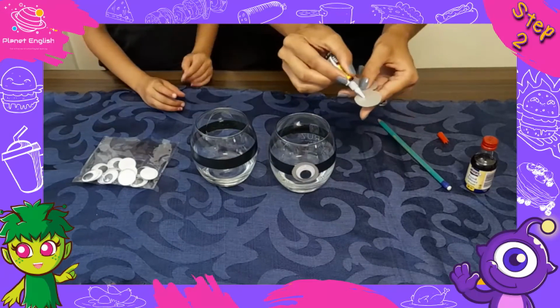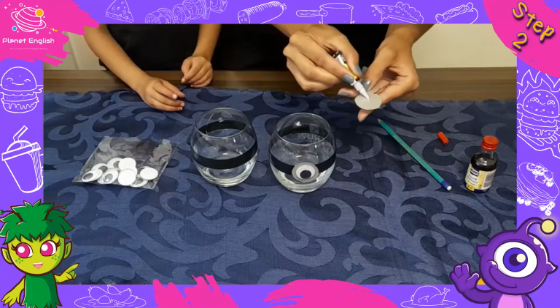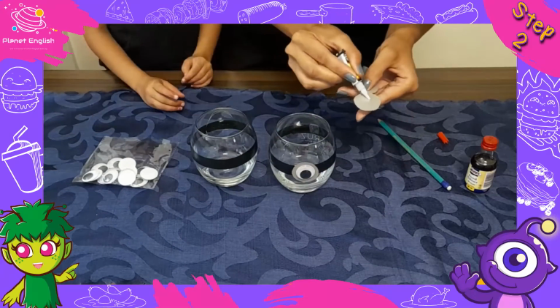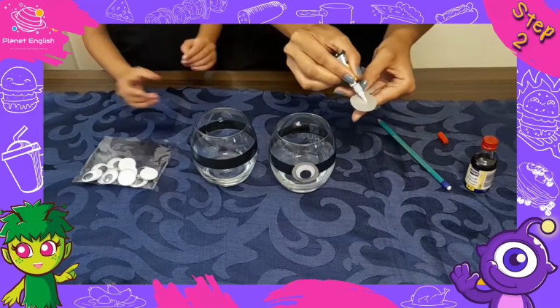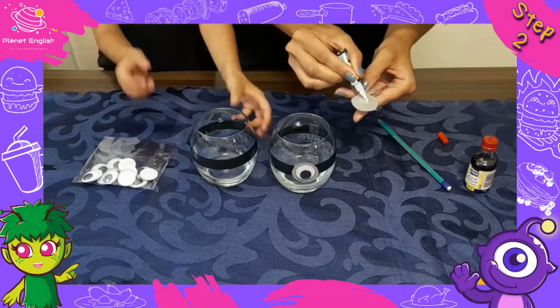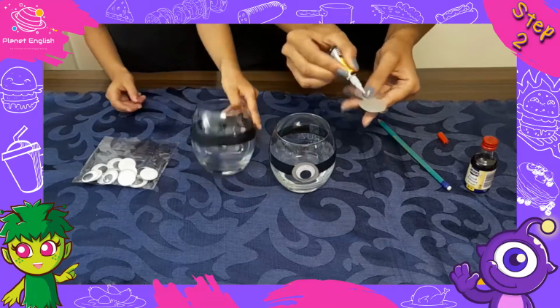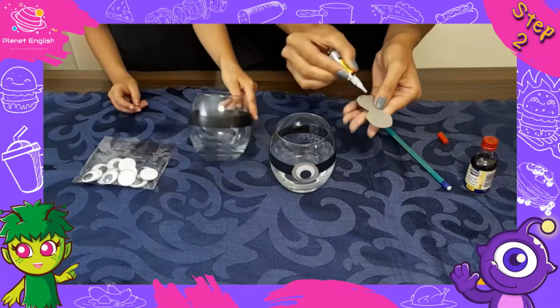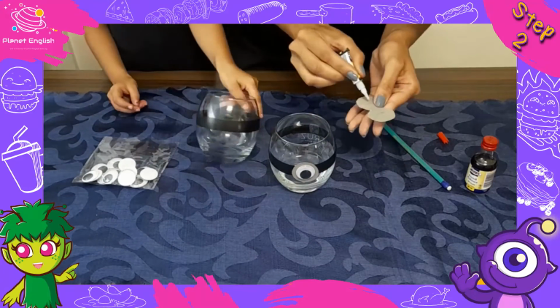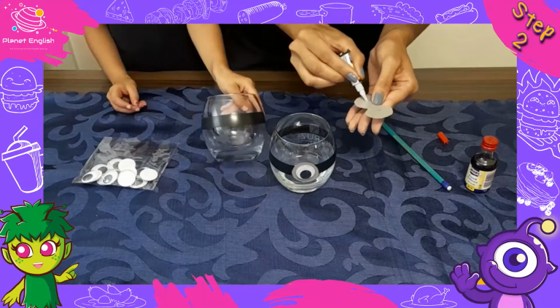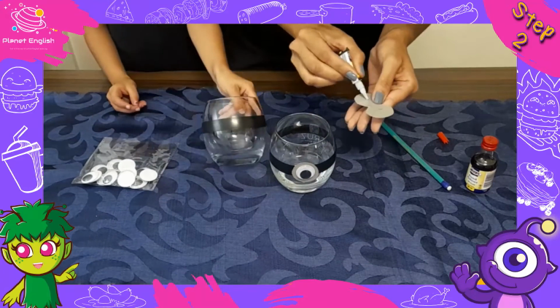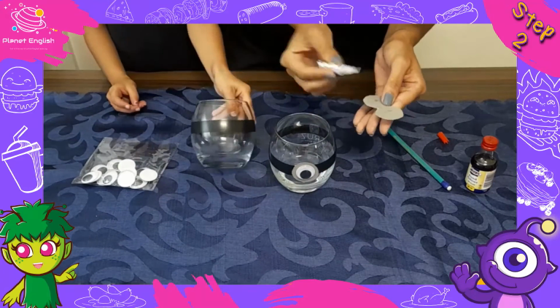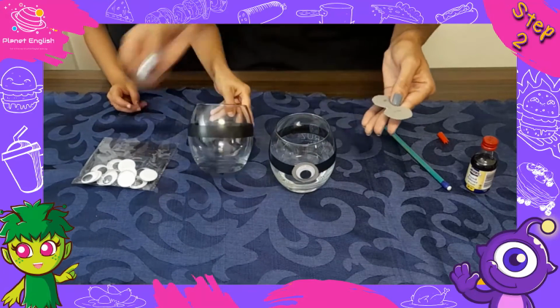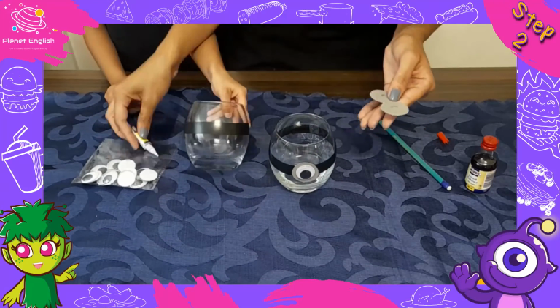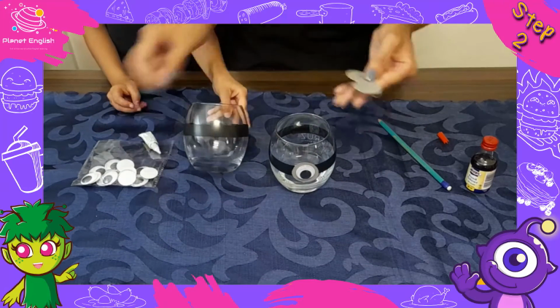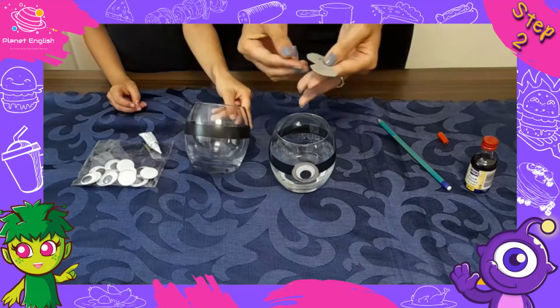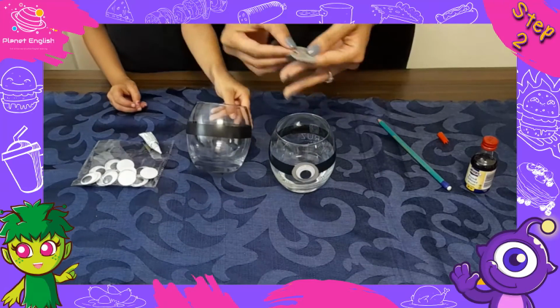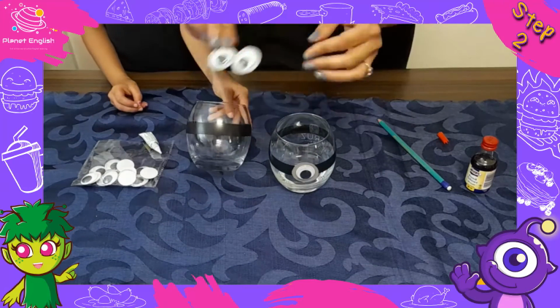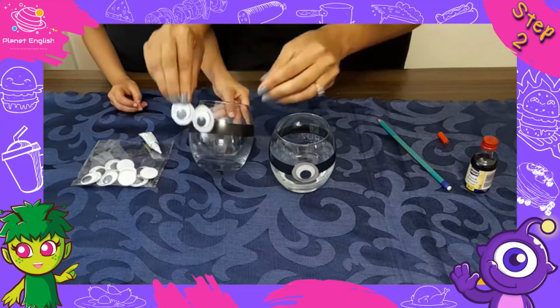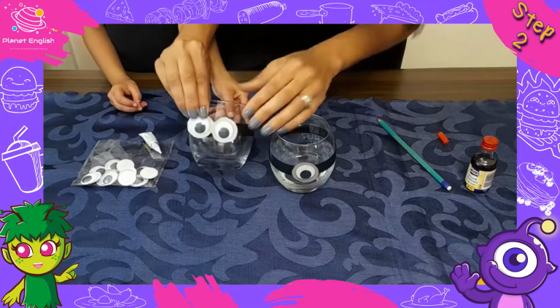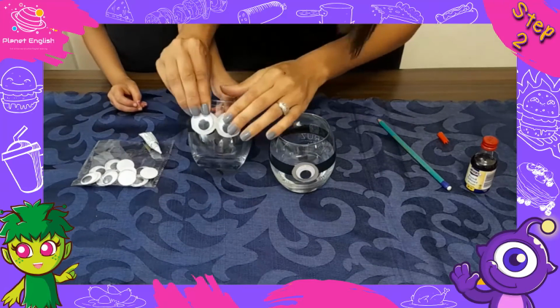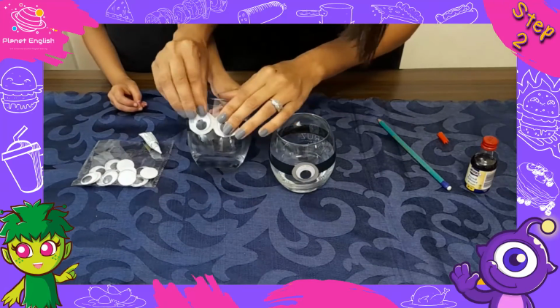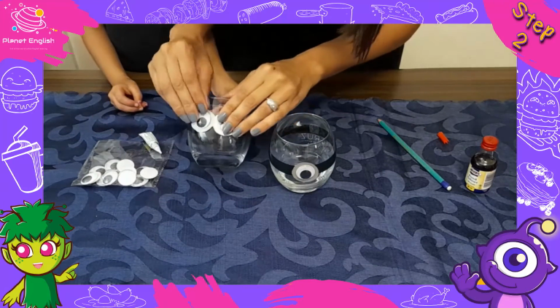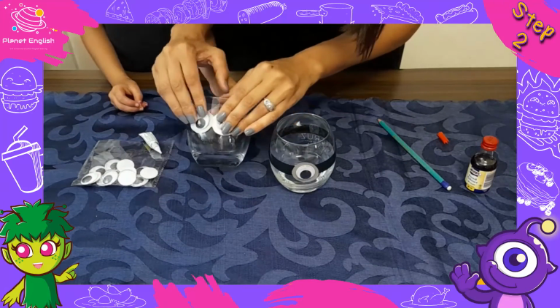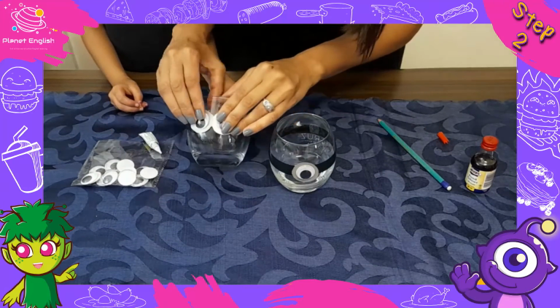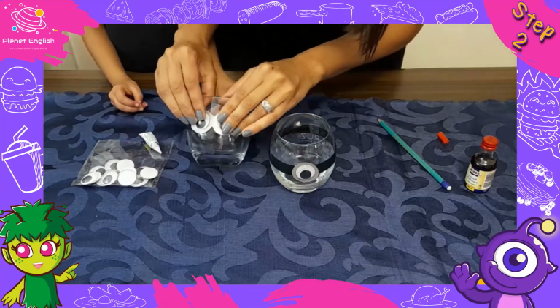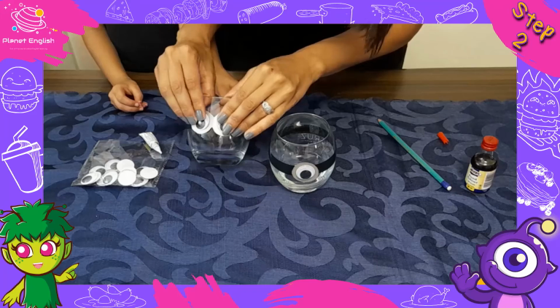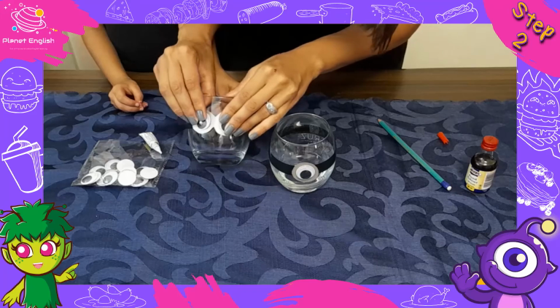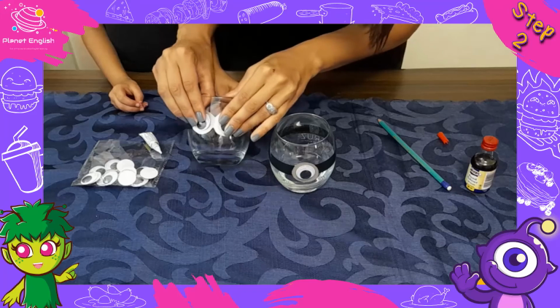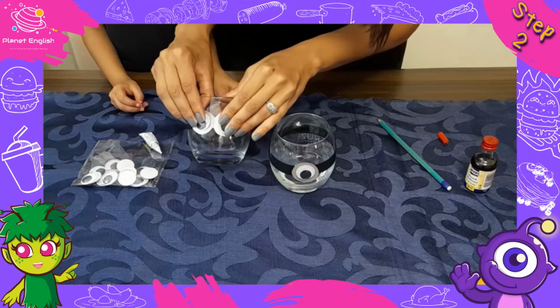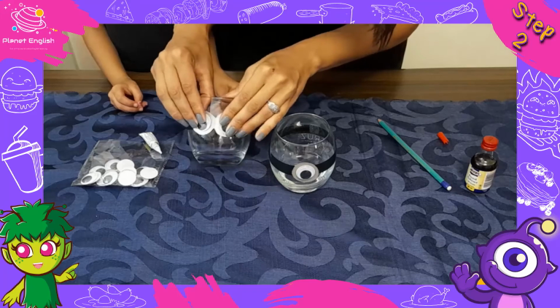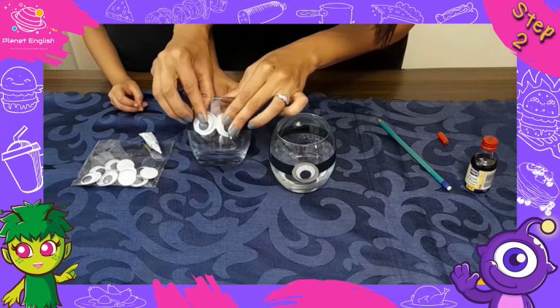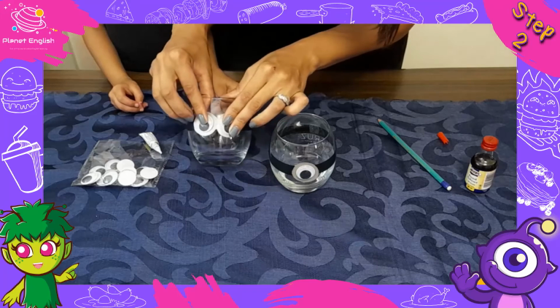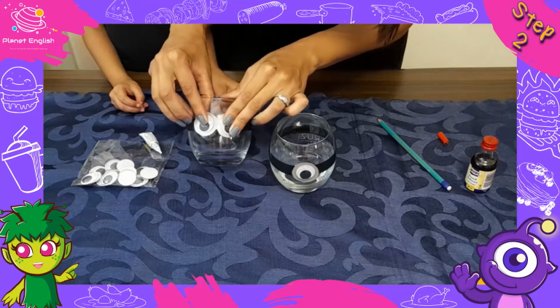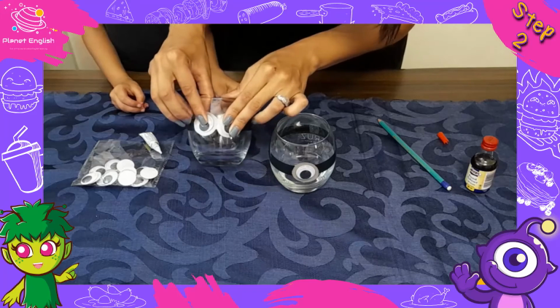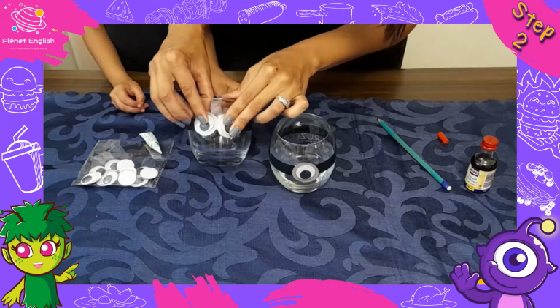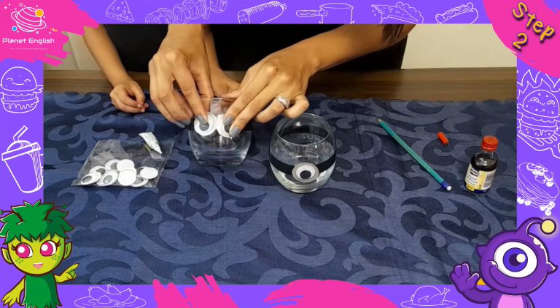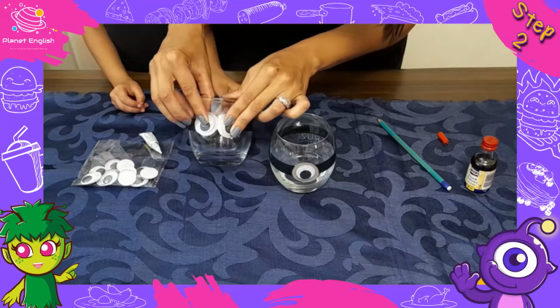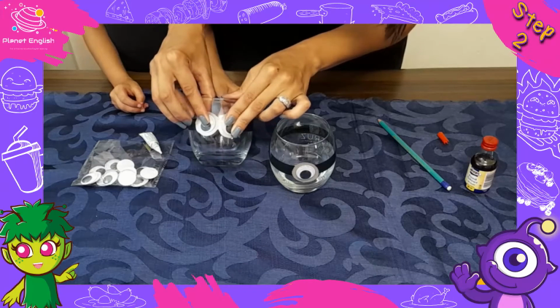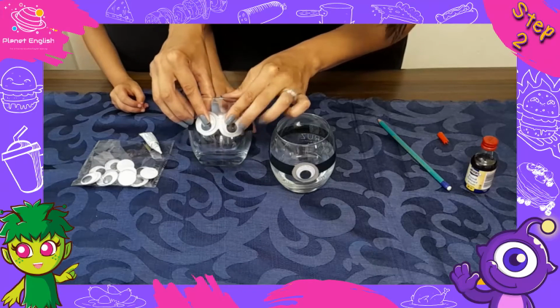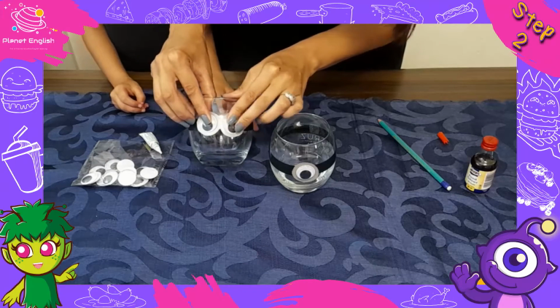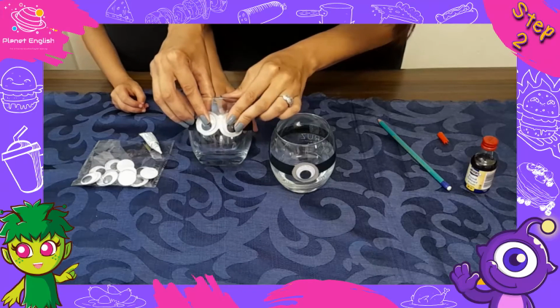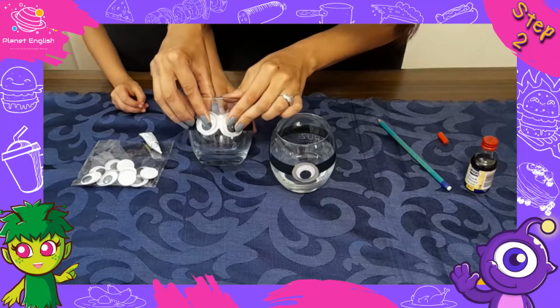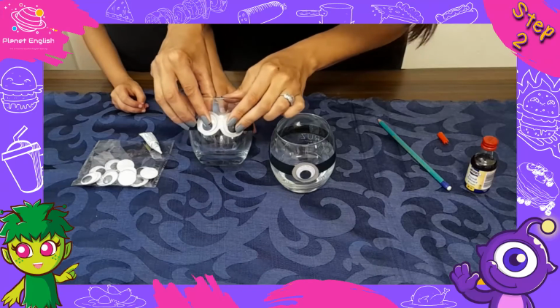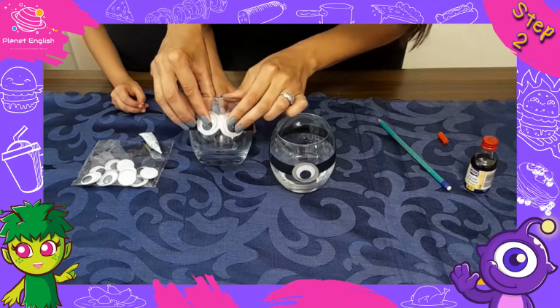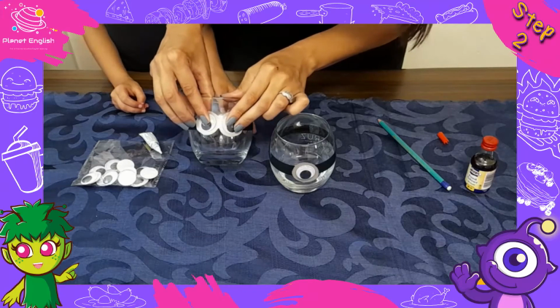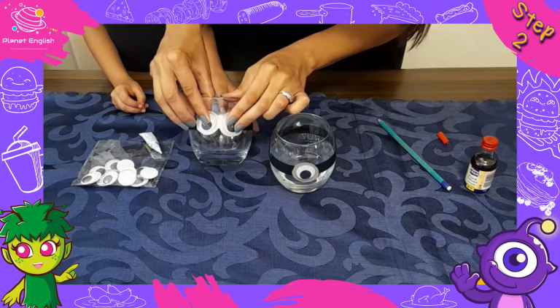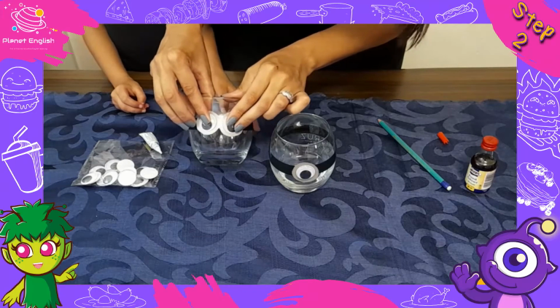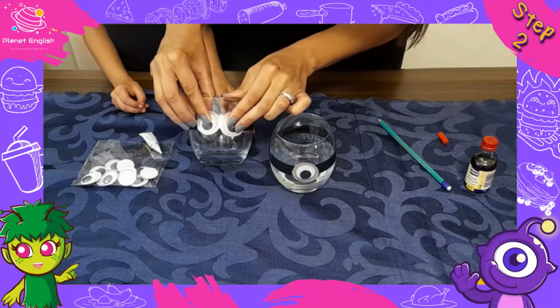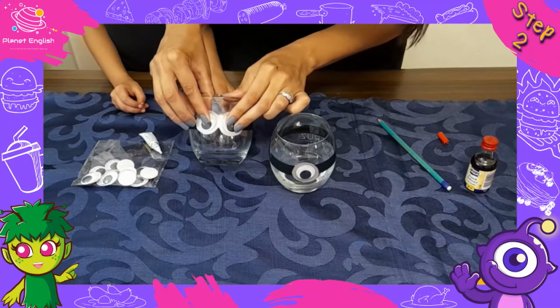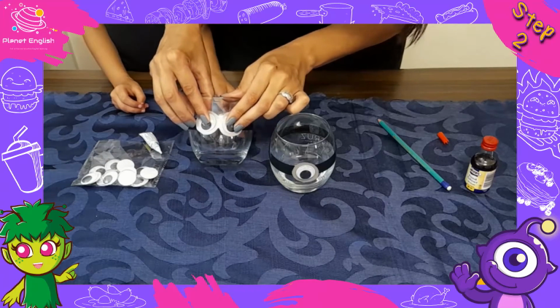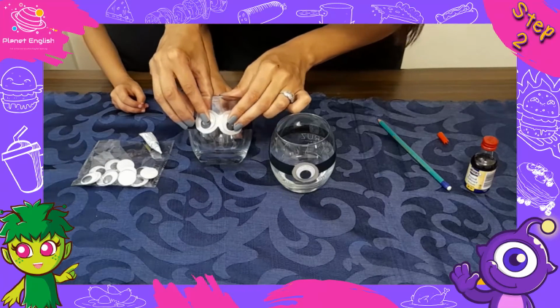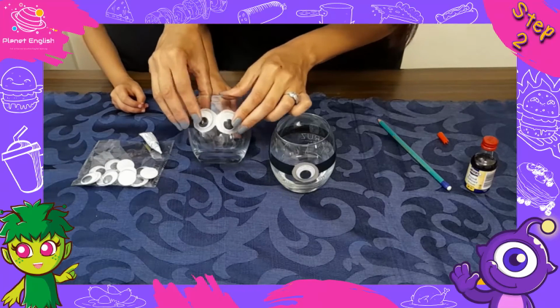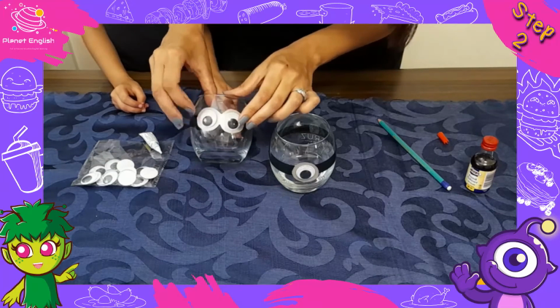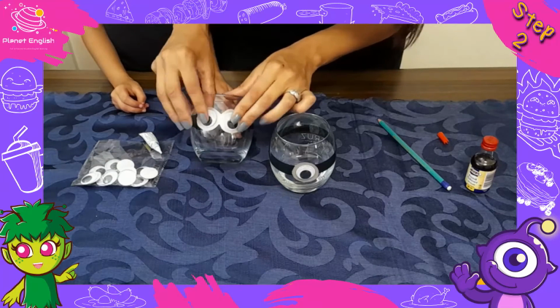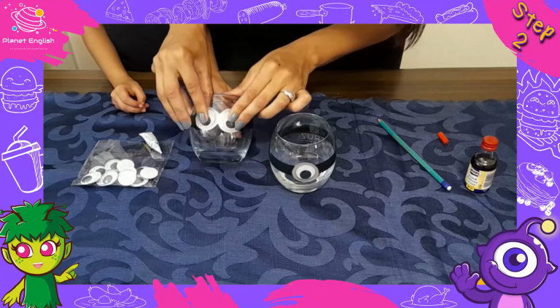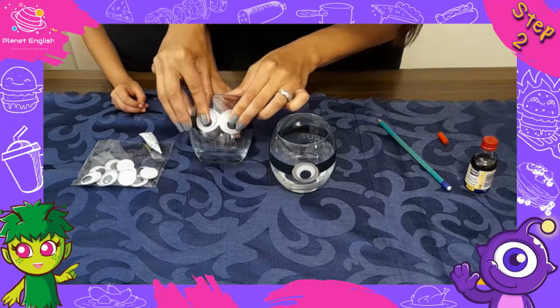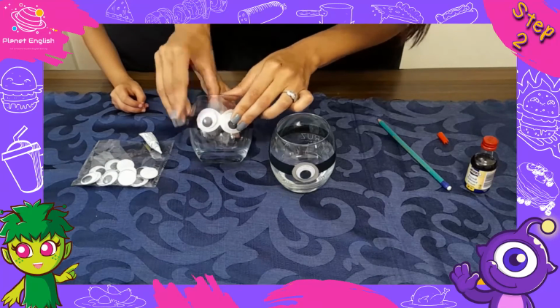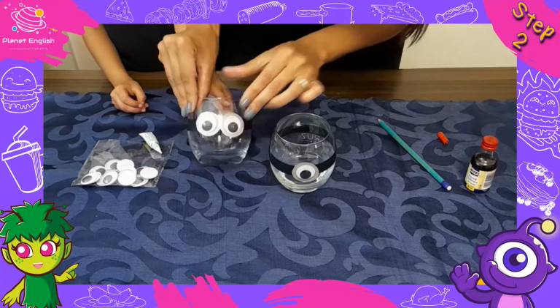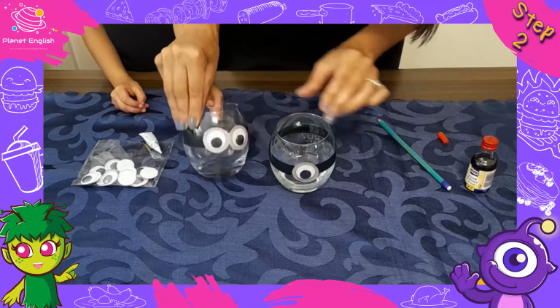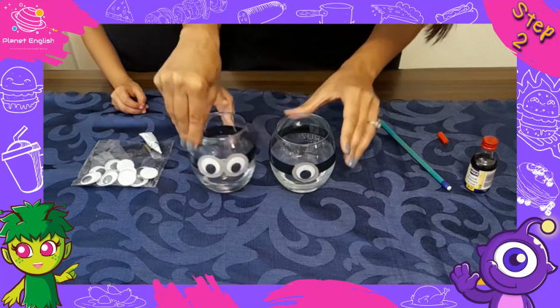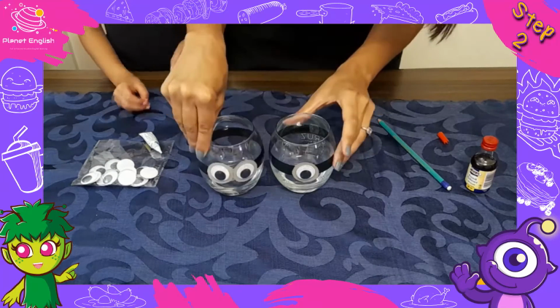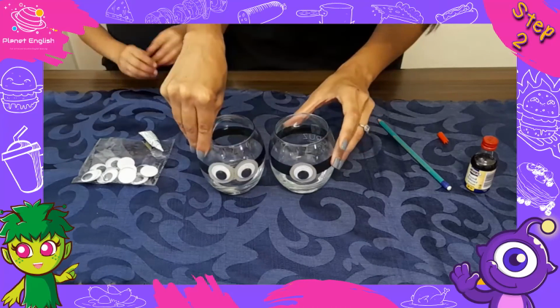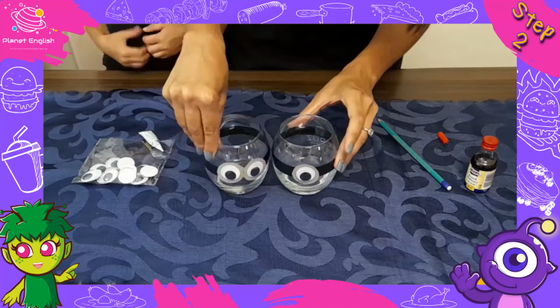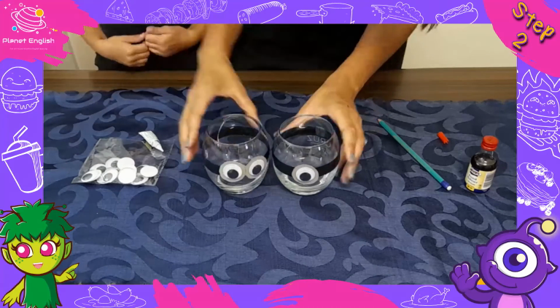Minions are either one-eyed or two-eyed and always wear metallic goggles for no specific reason.